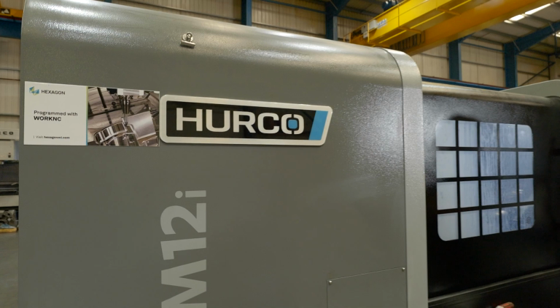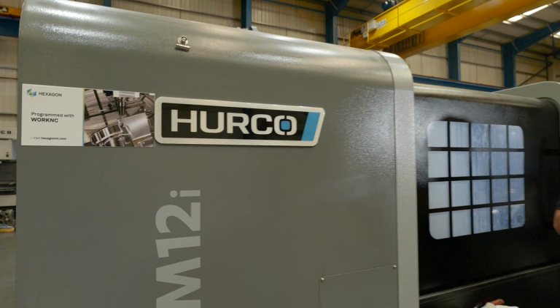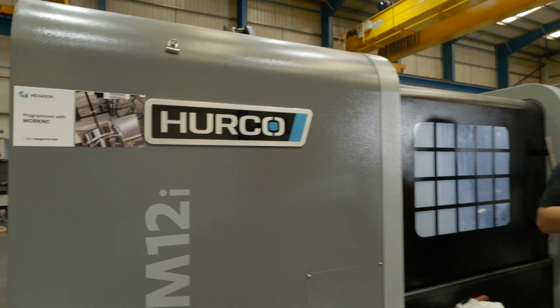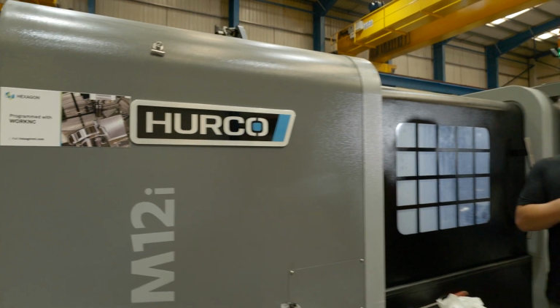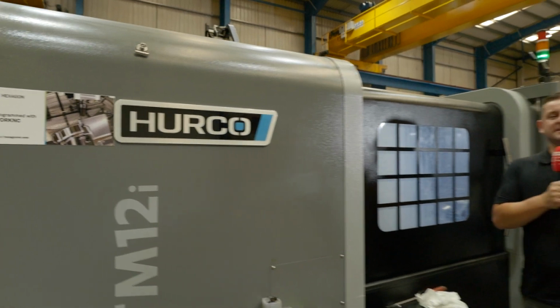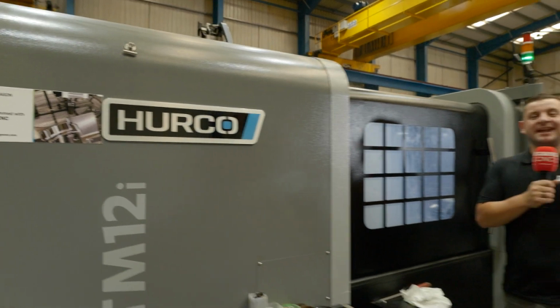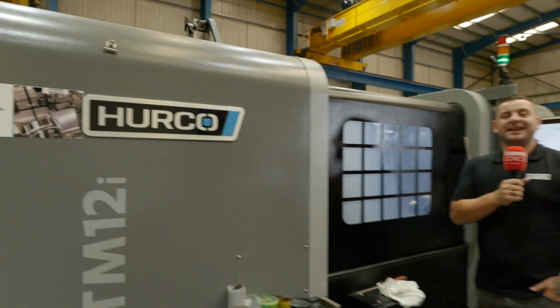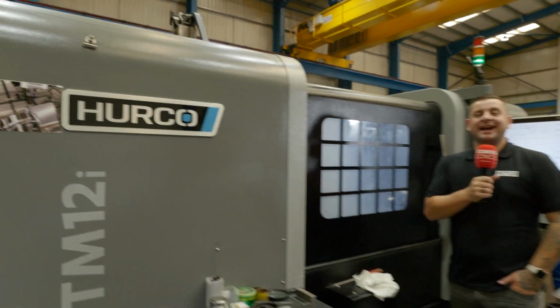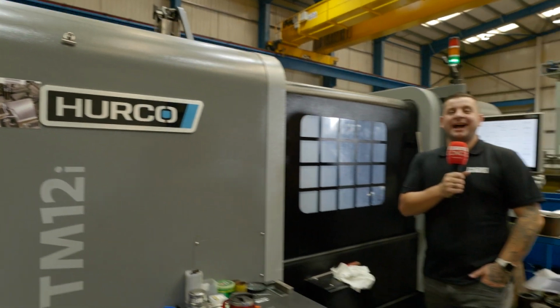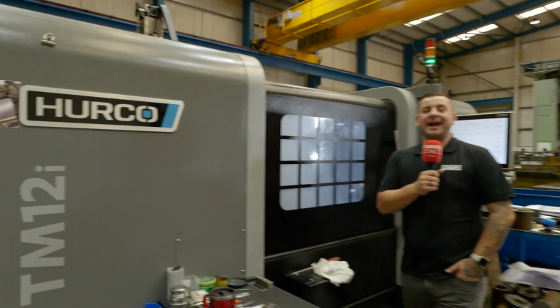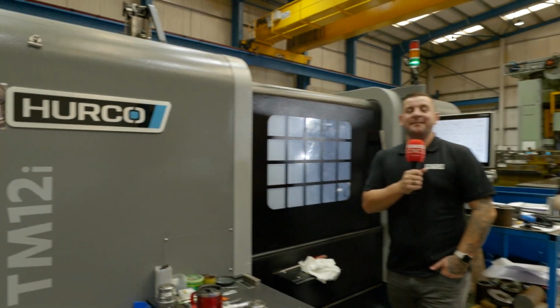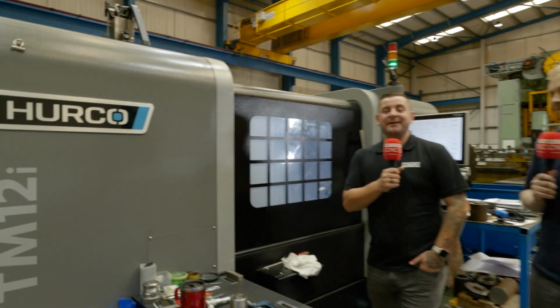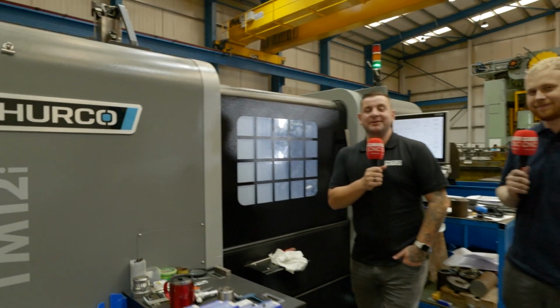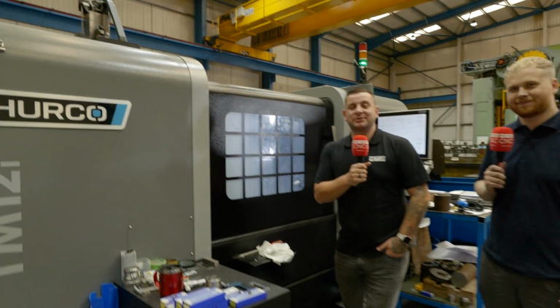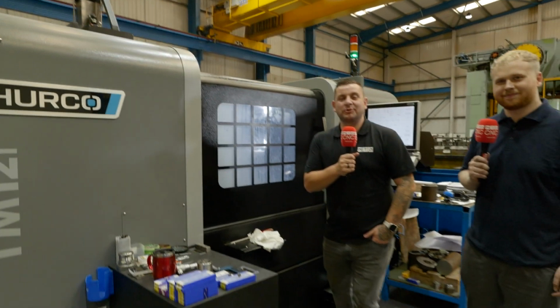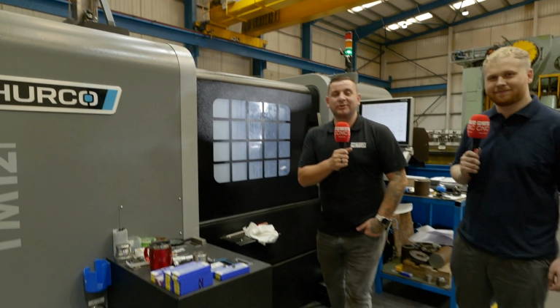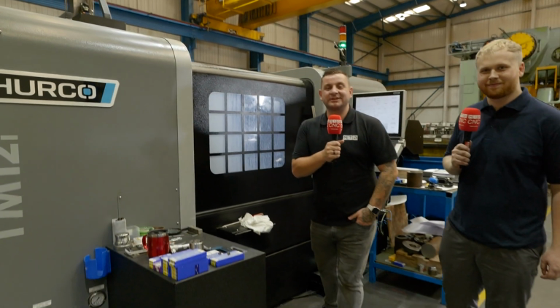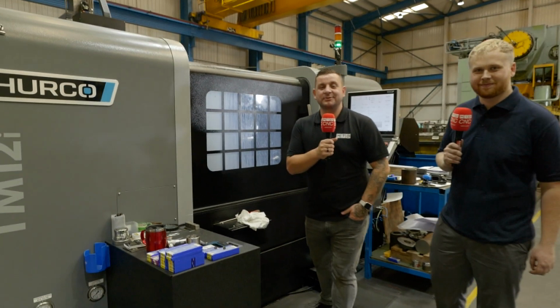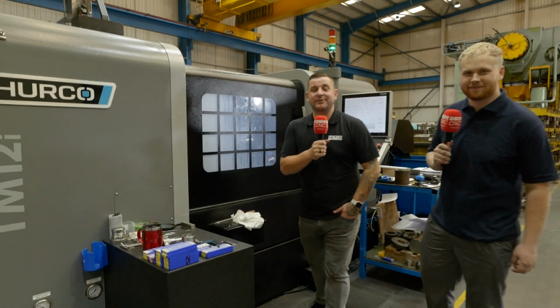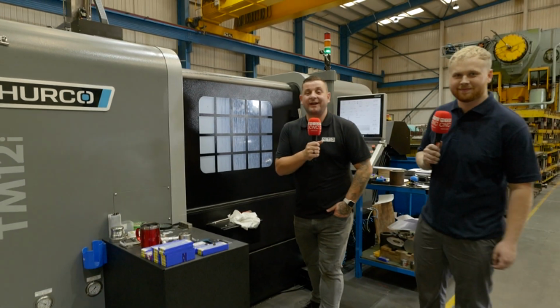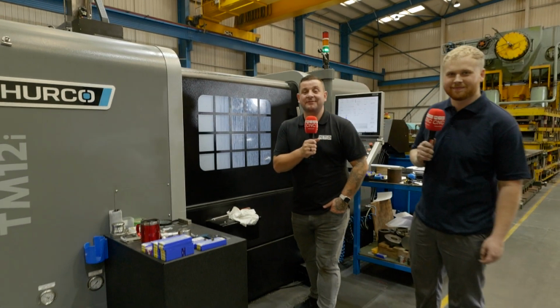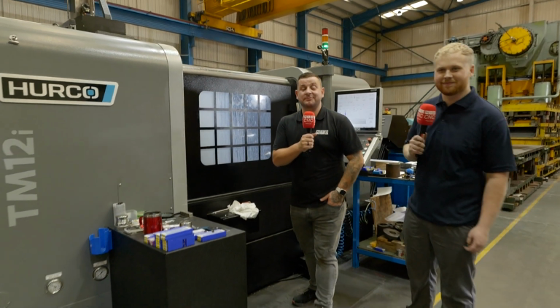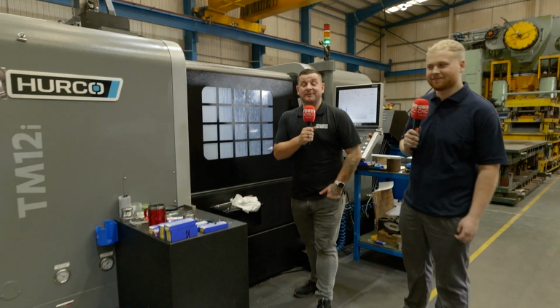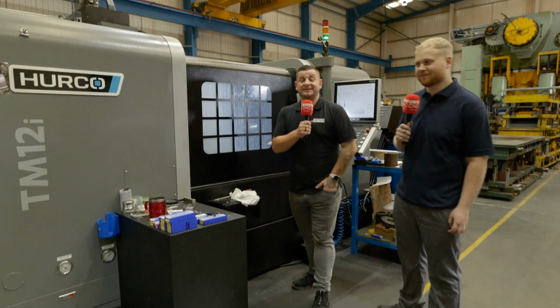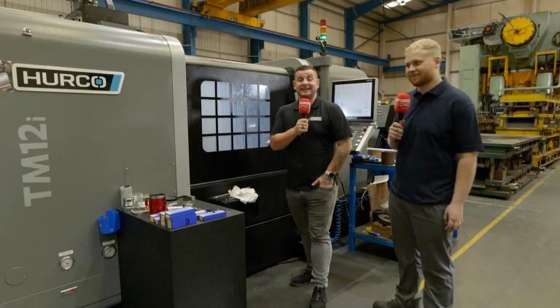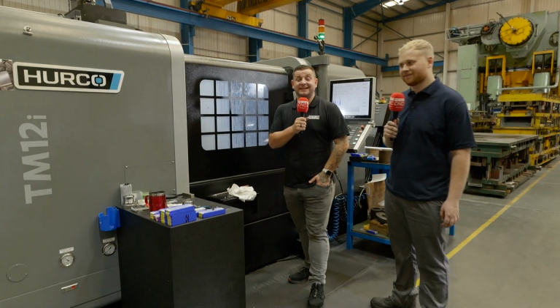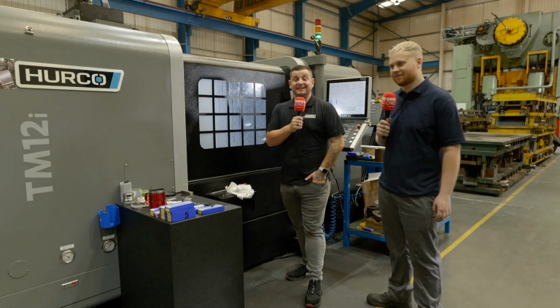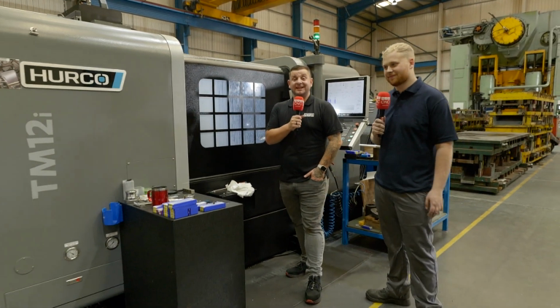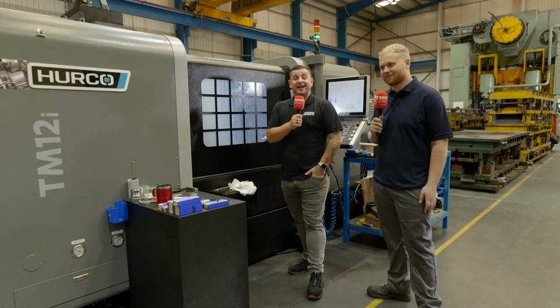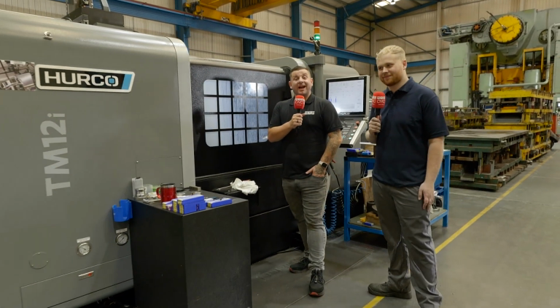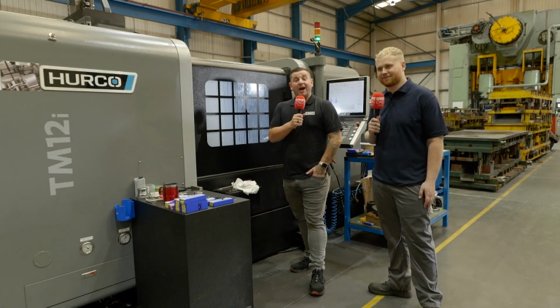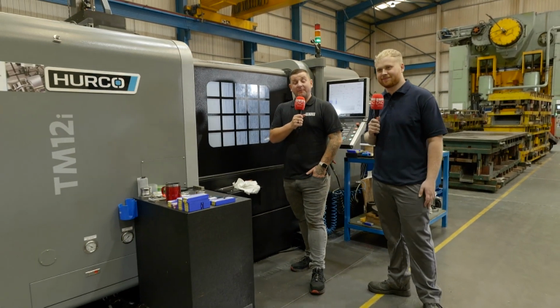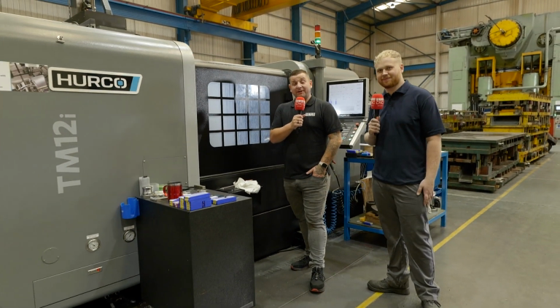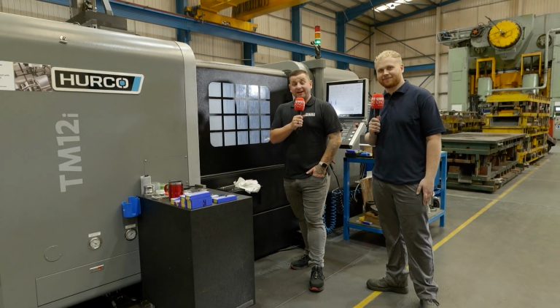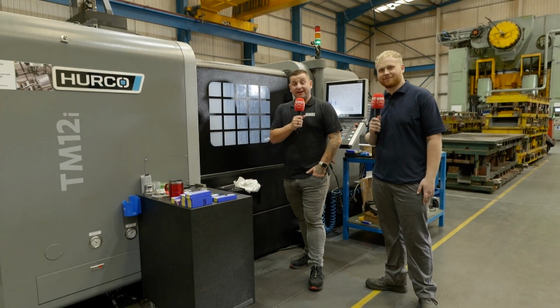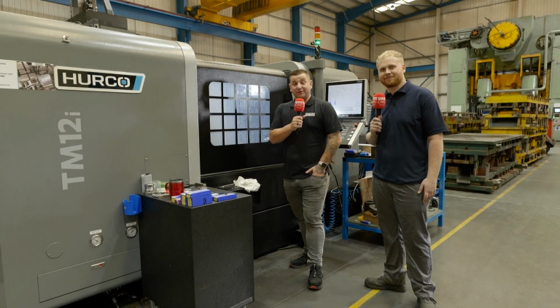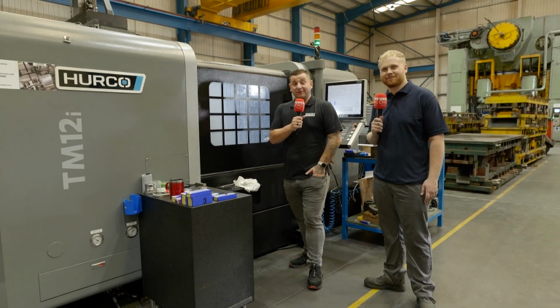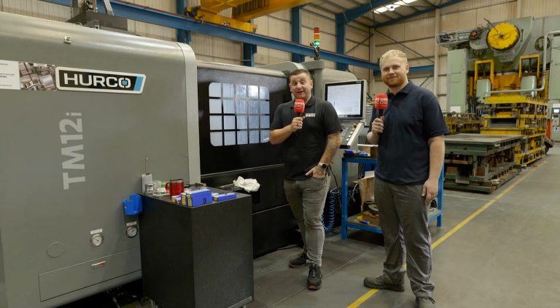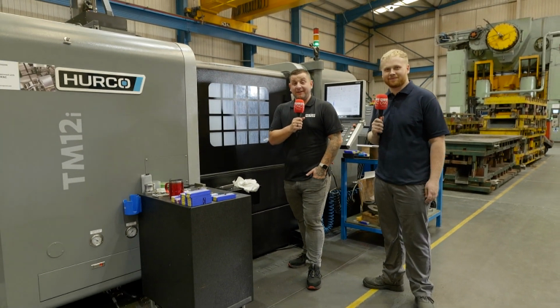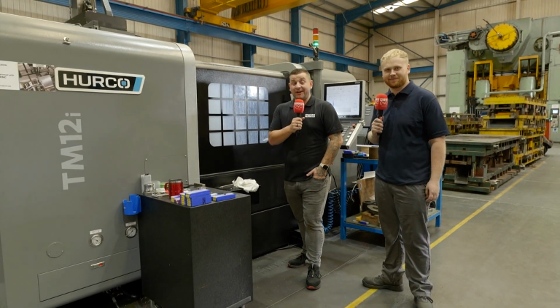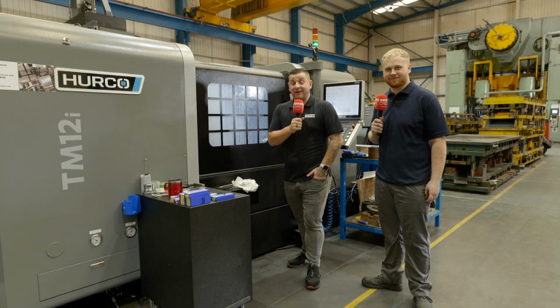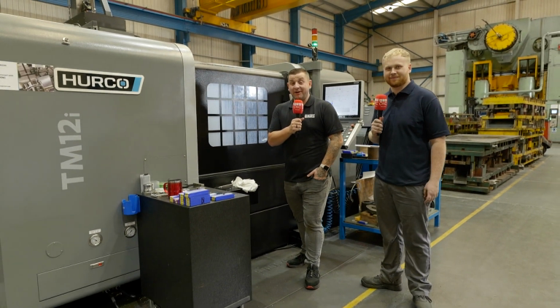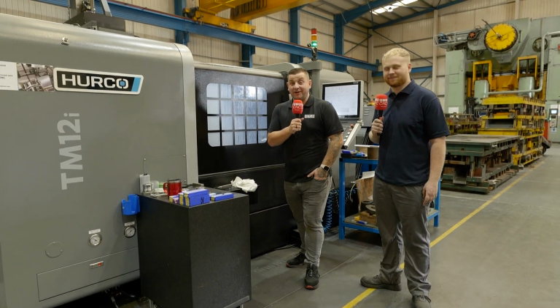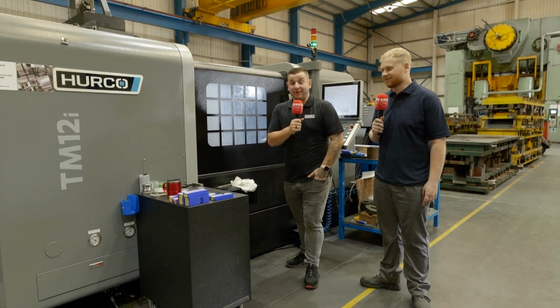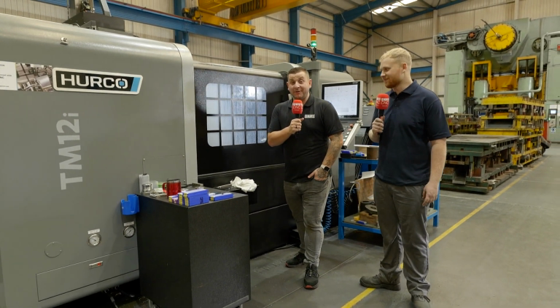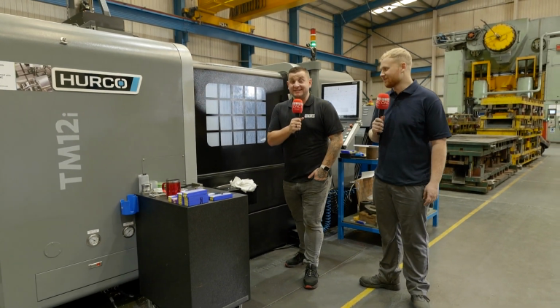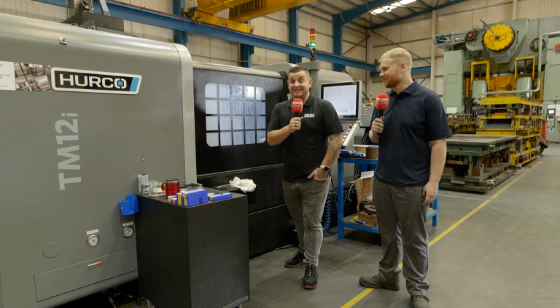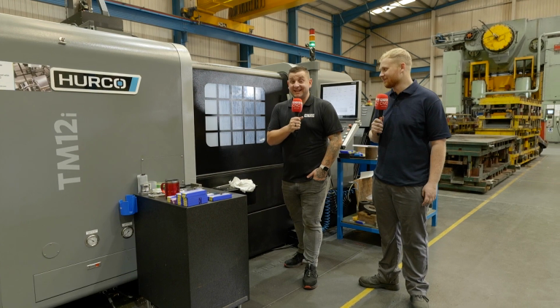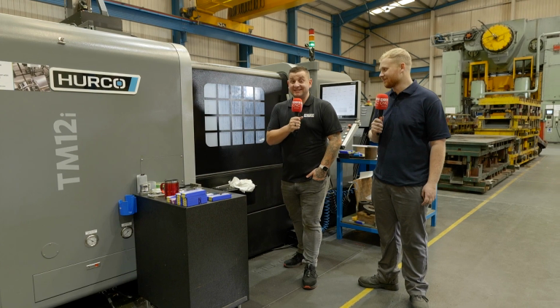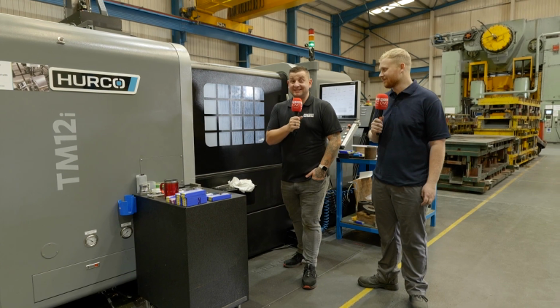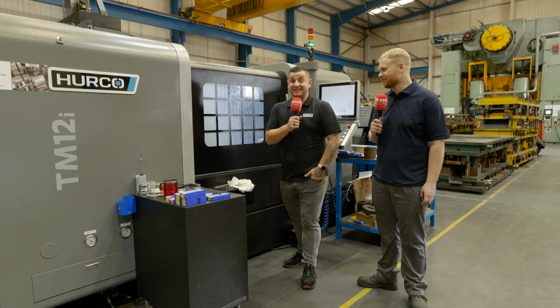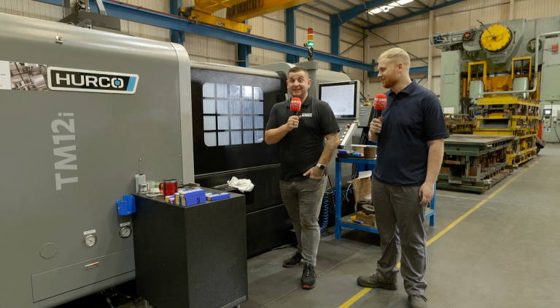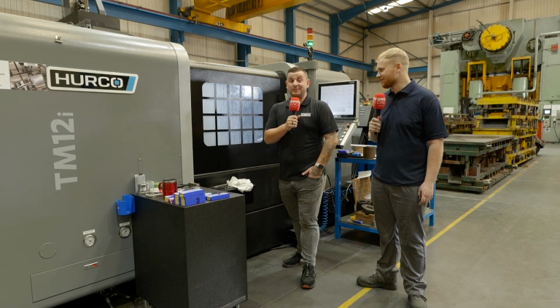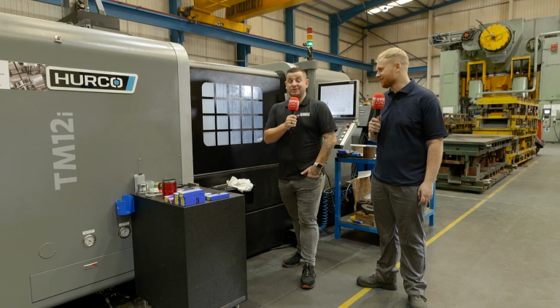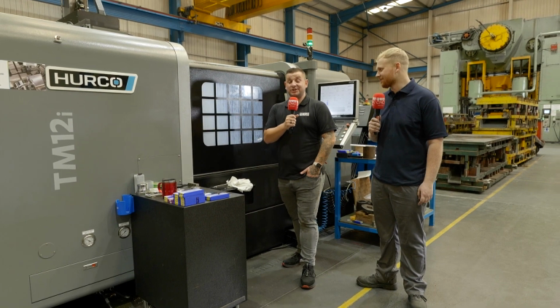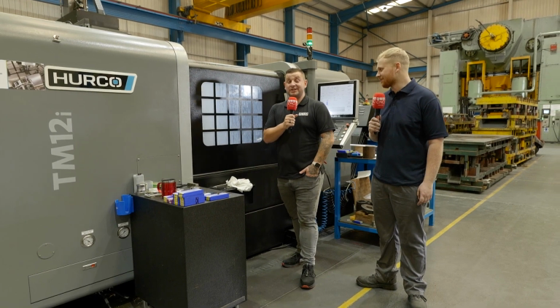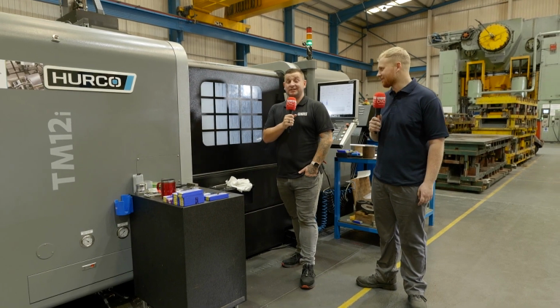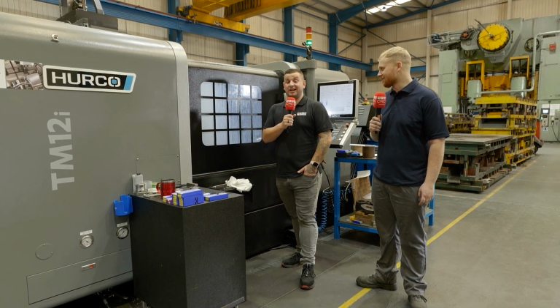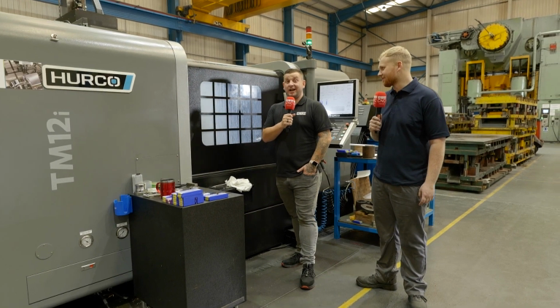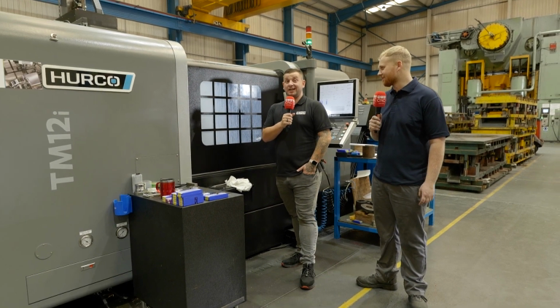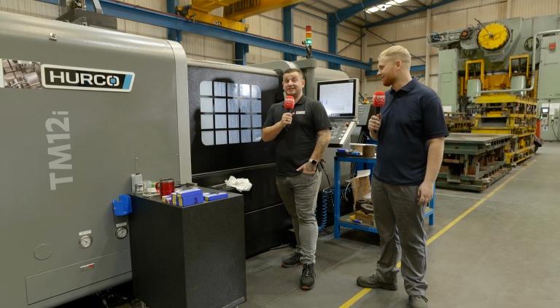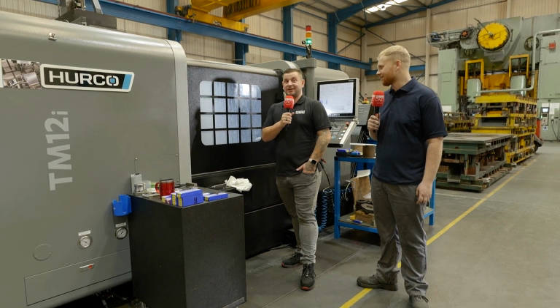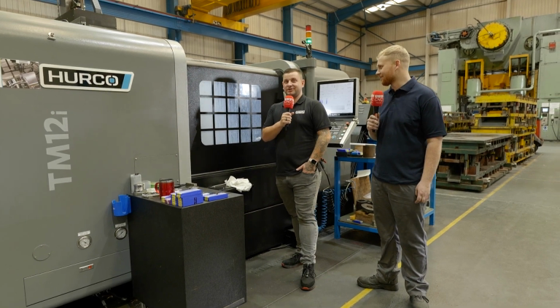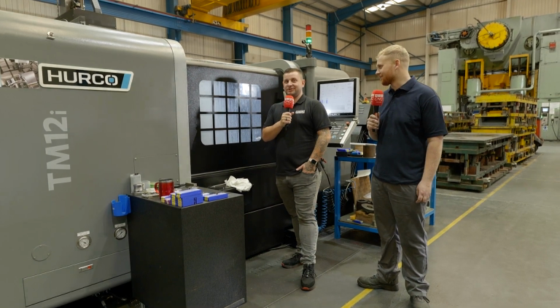Today we're here at Tooling 2000 with Dean and we're going to have a look around their Herco CNC machine section.